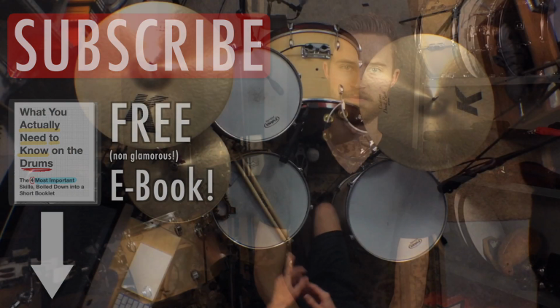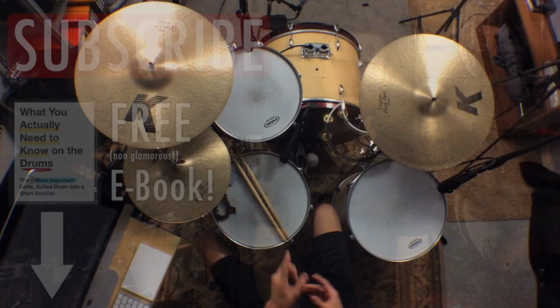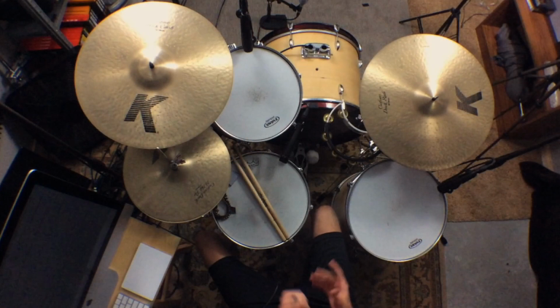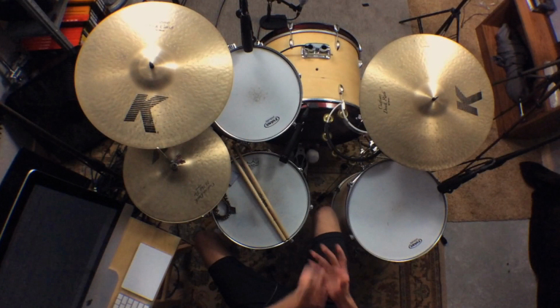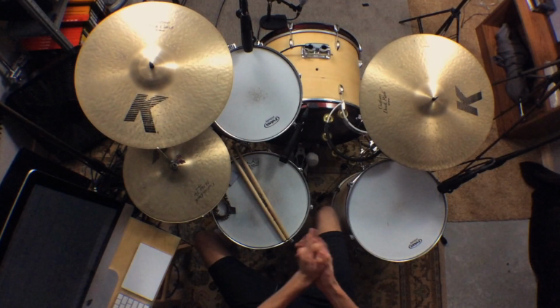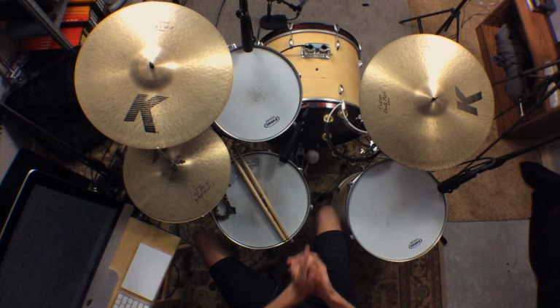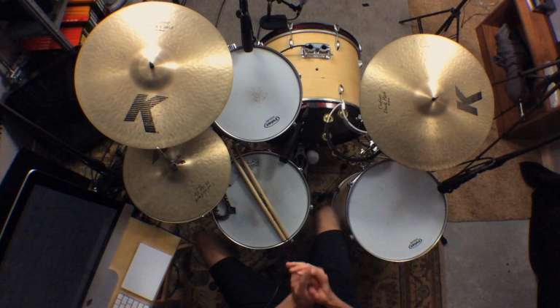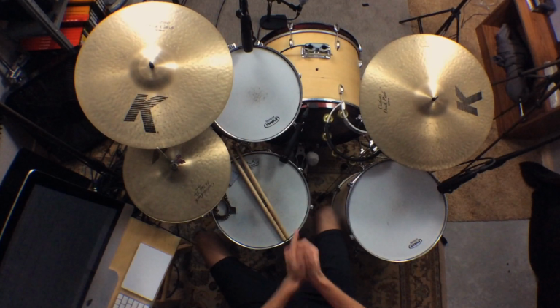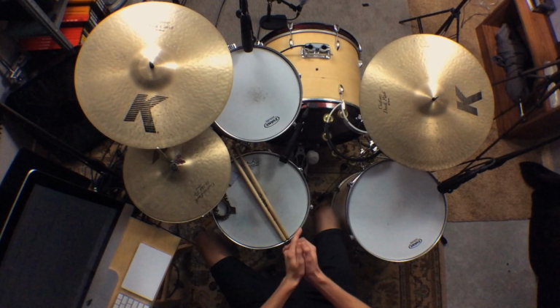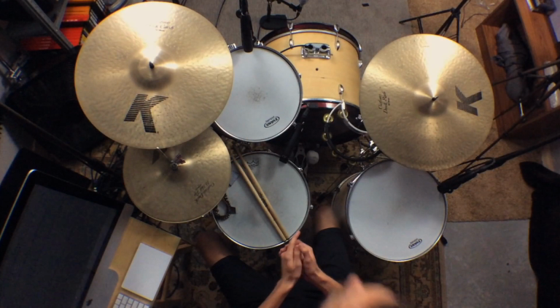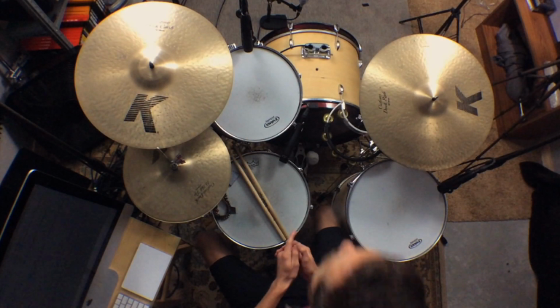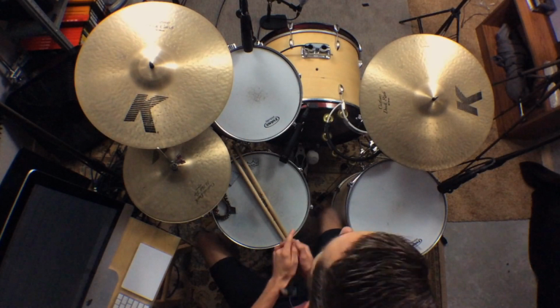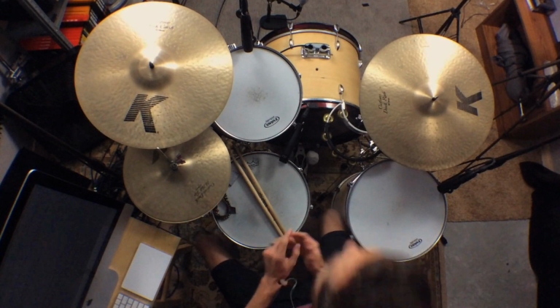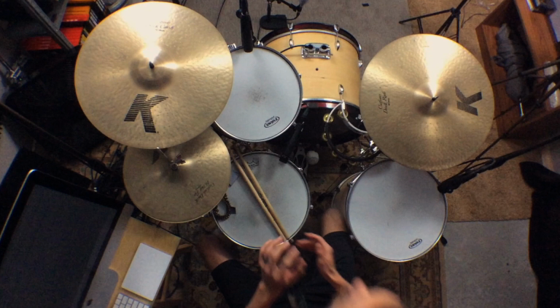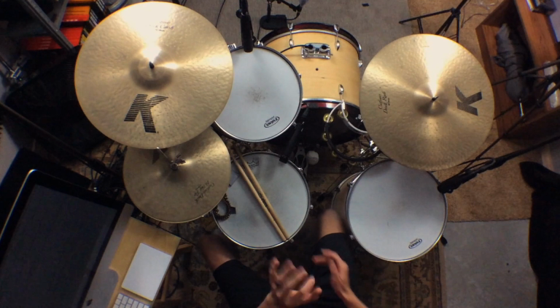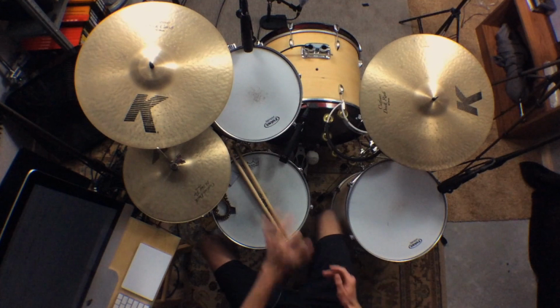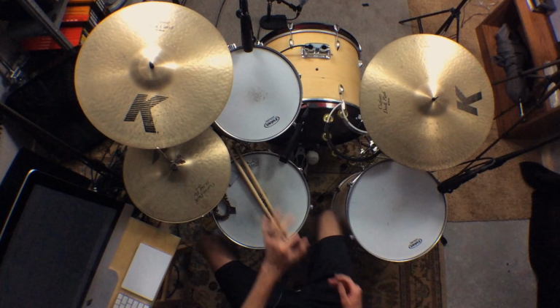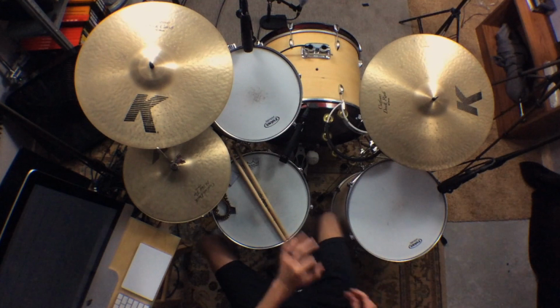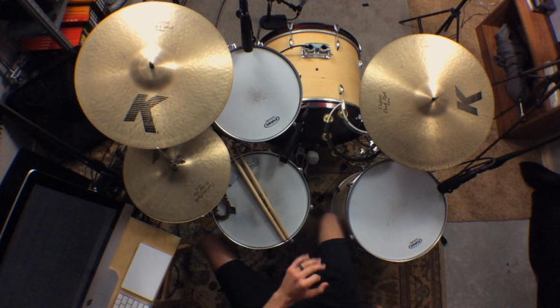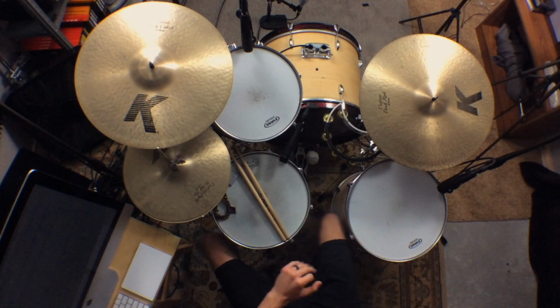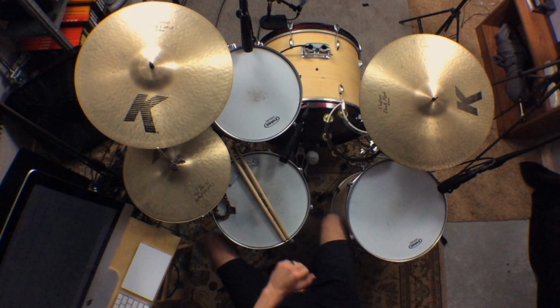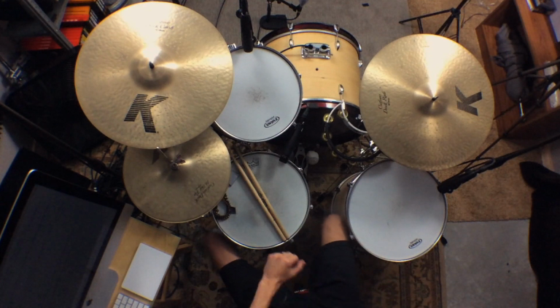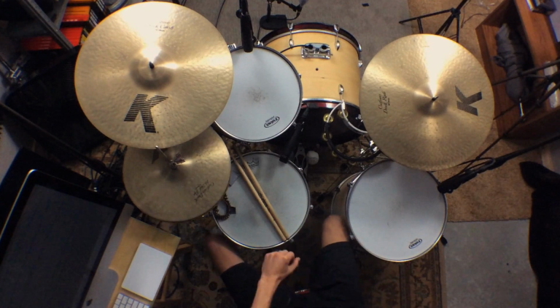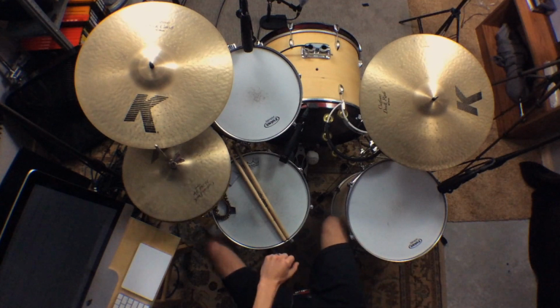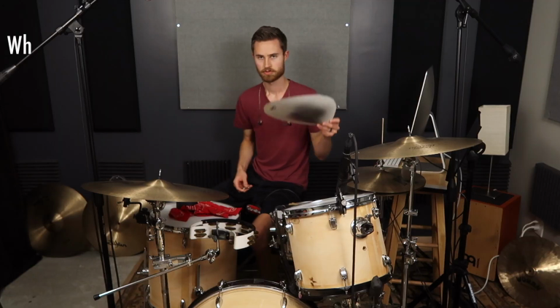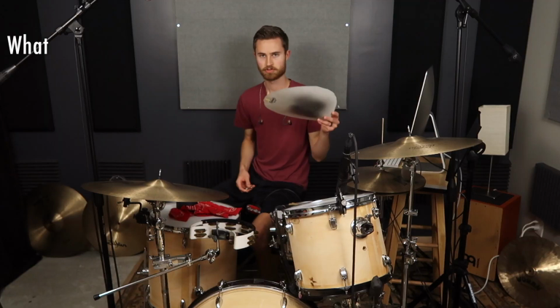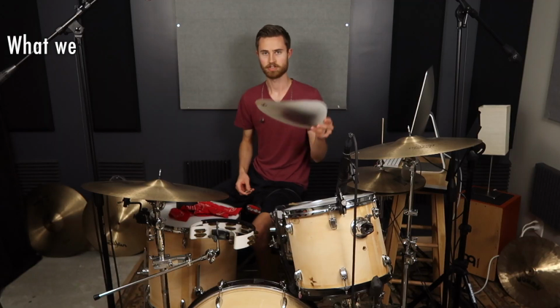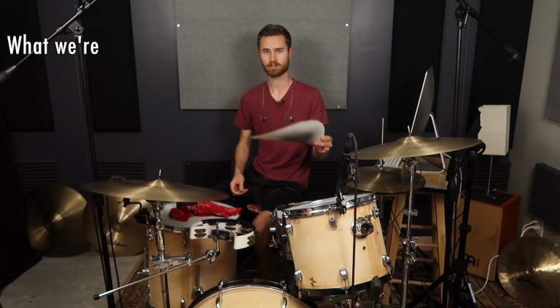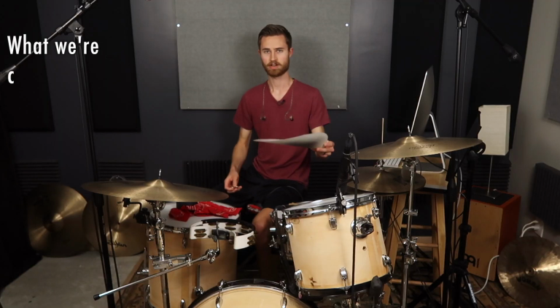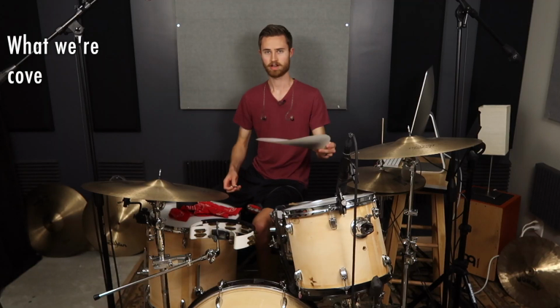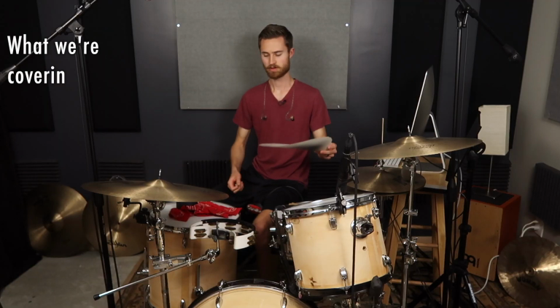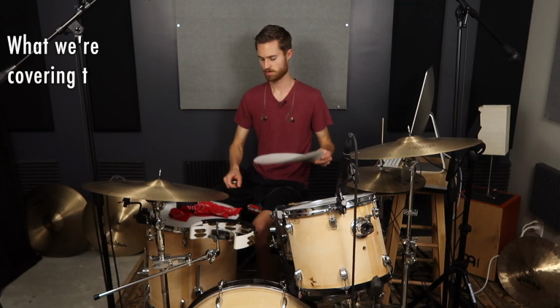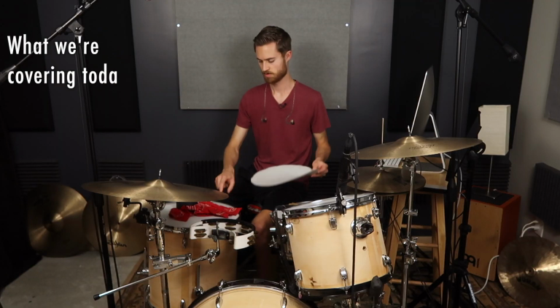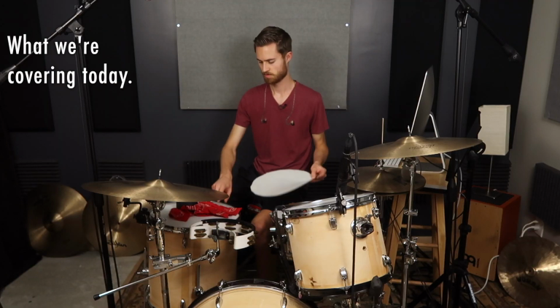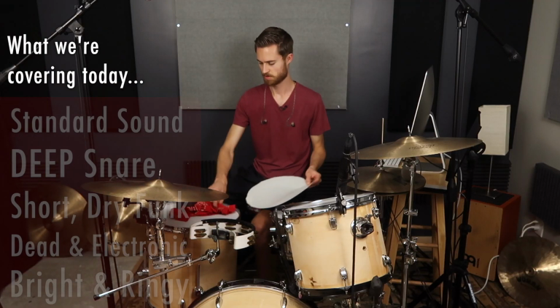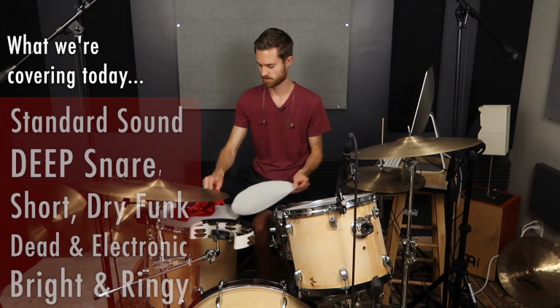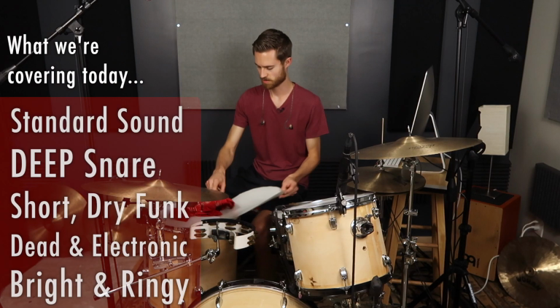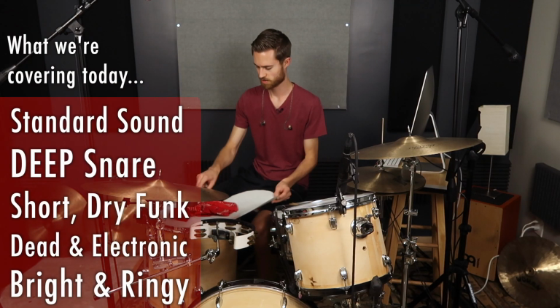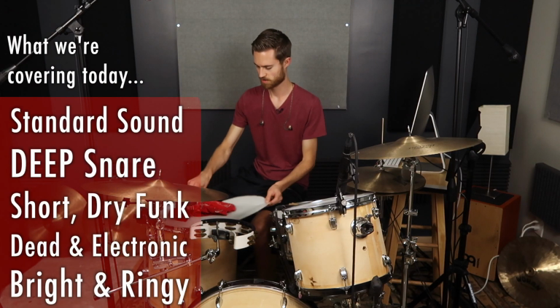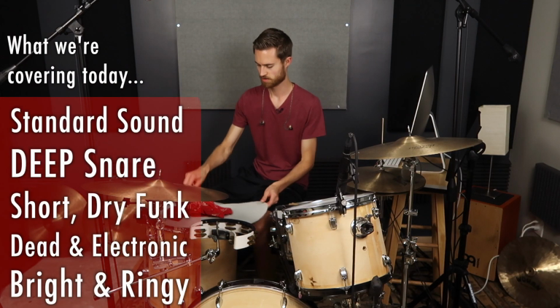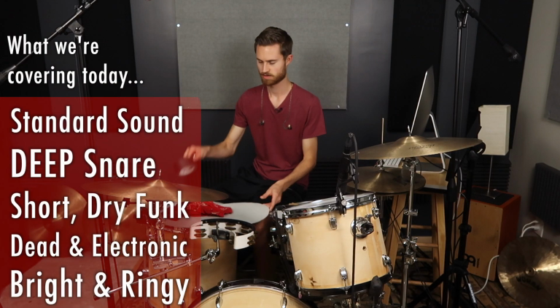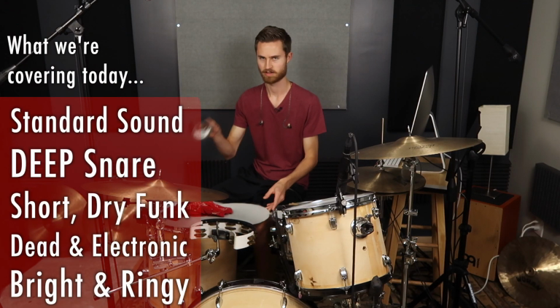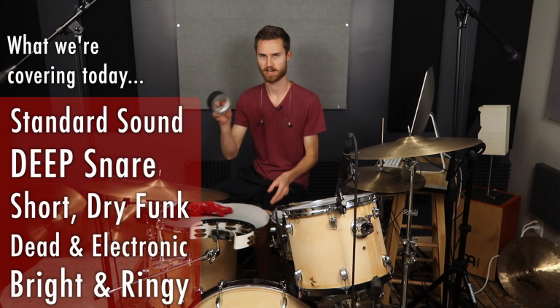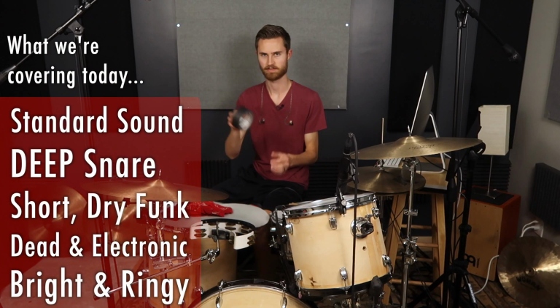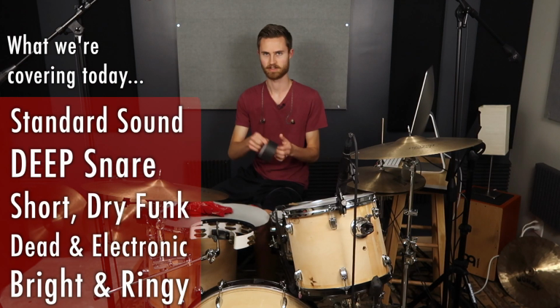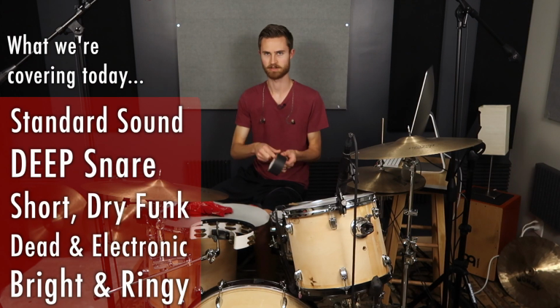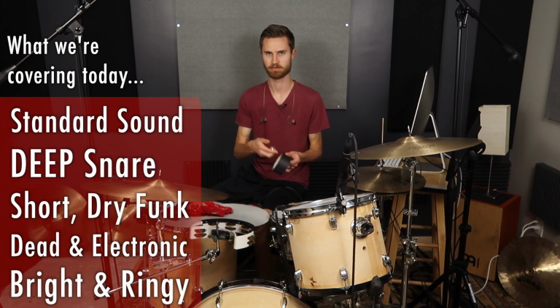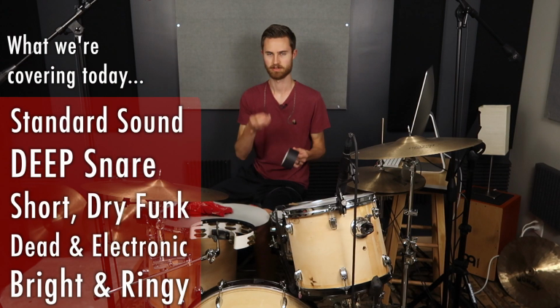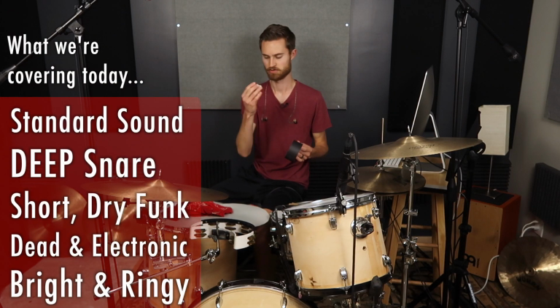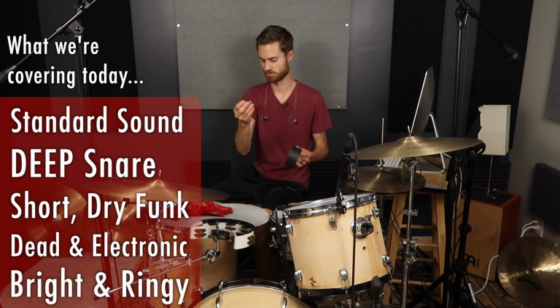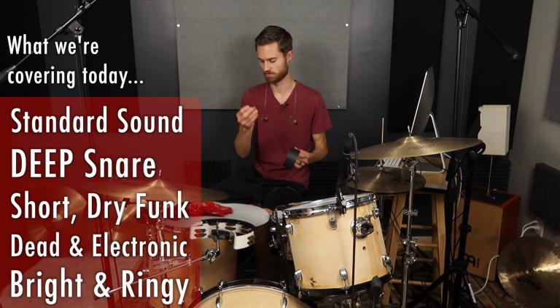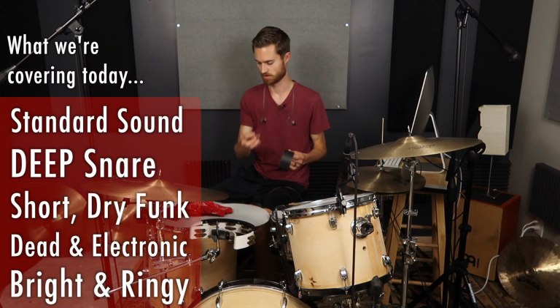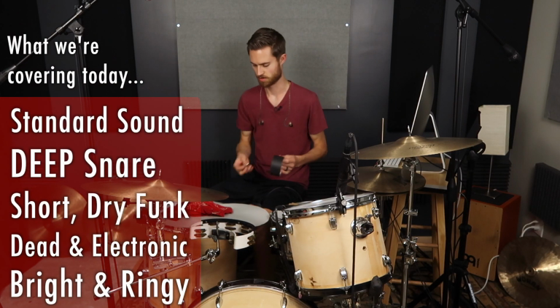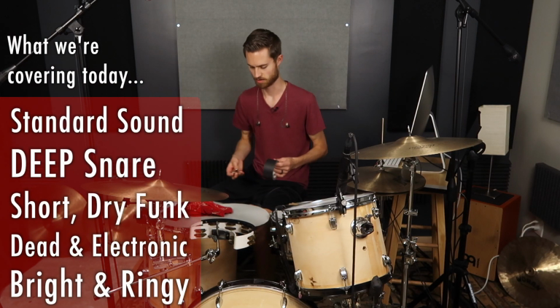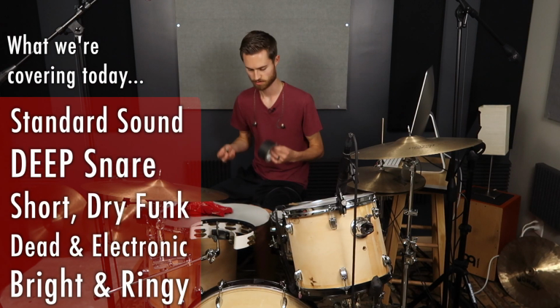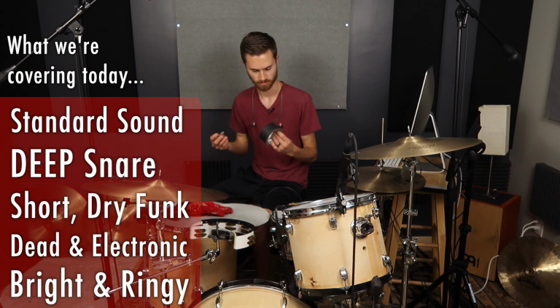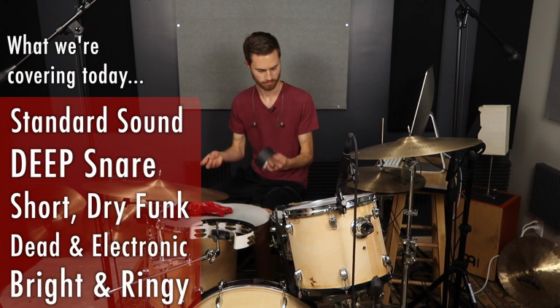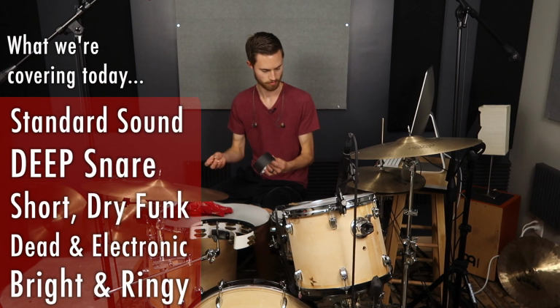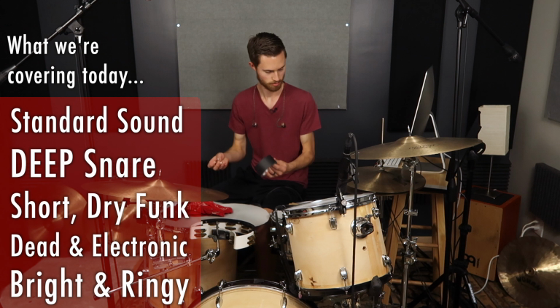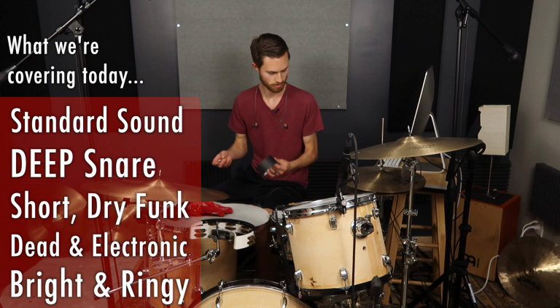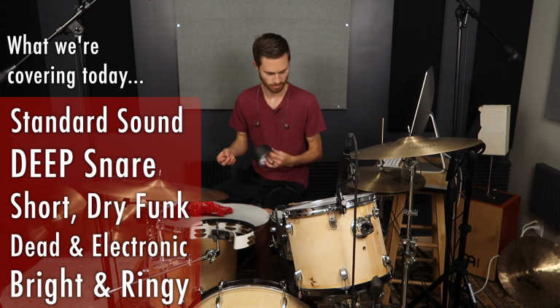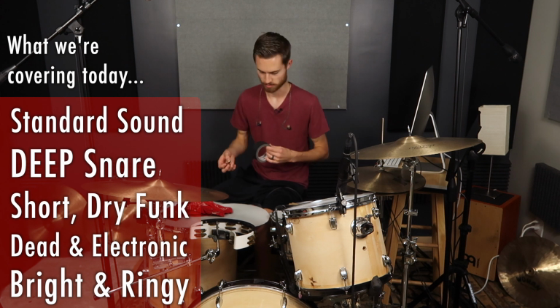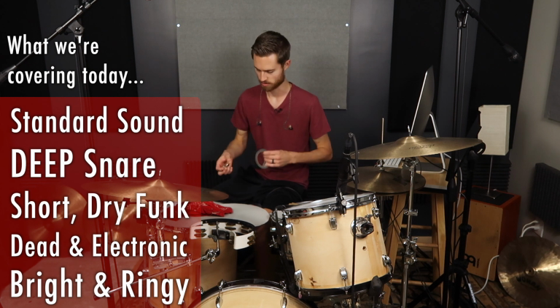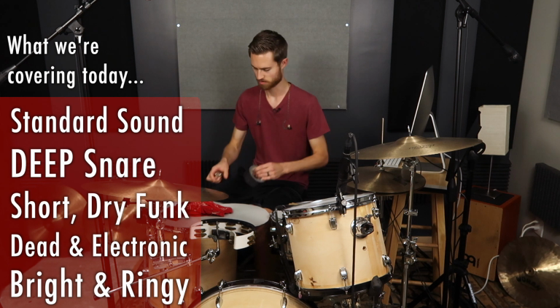So here are the tools that we're going to be using today: a snare cutout, bandana, gaff tape, and a tuning key. That's really all we need.